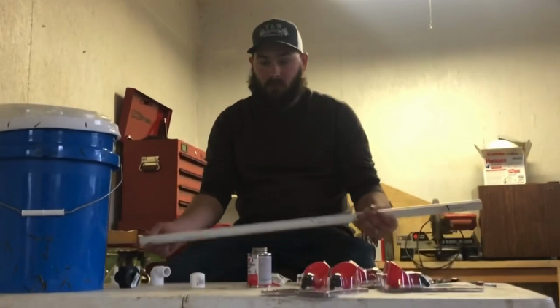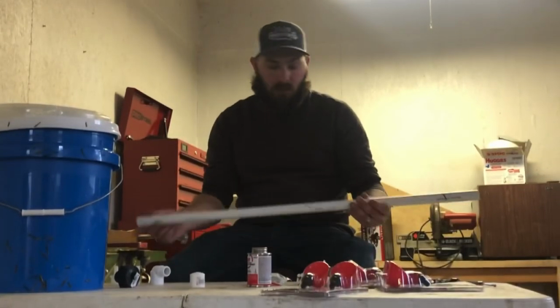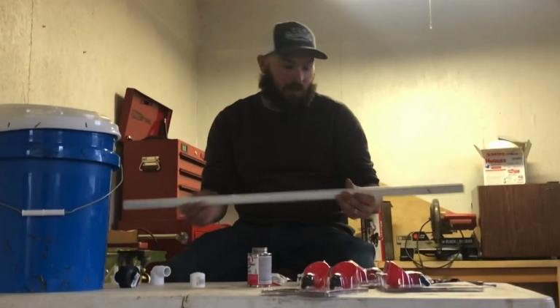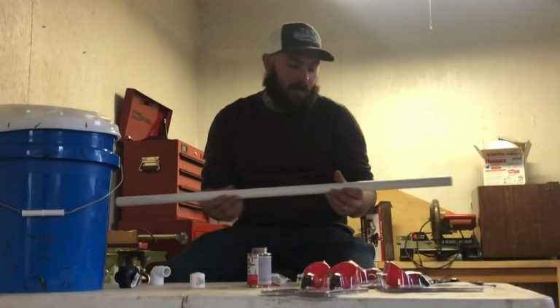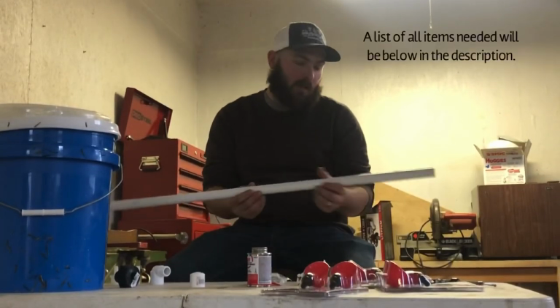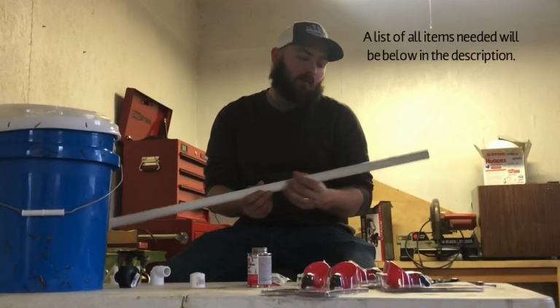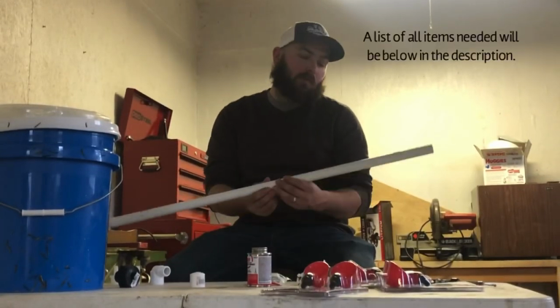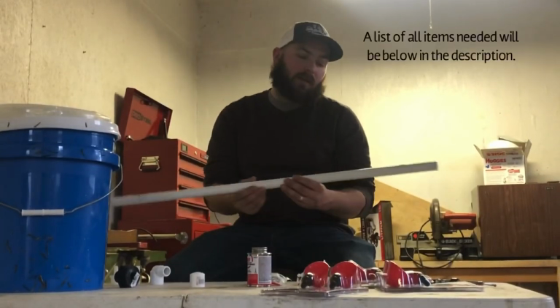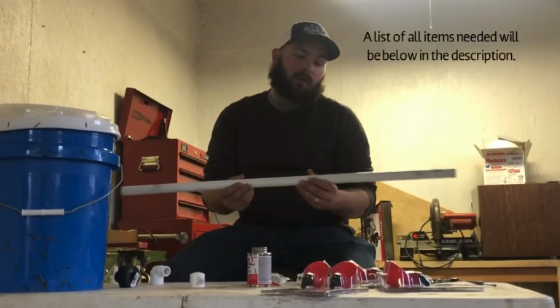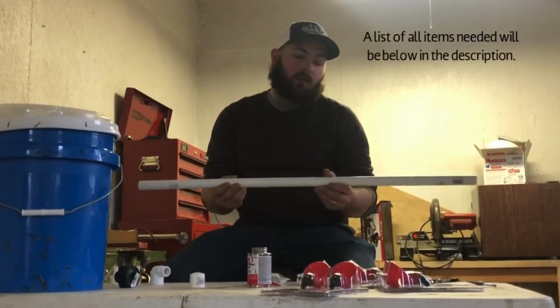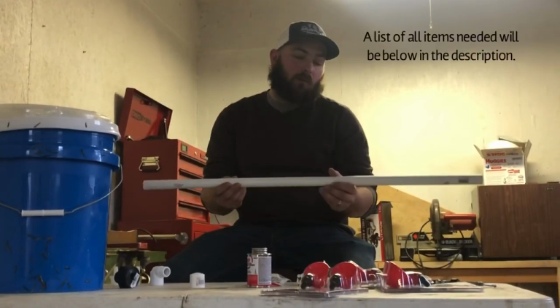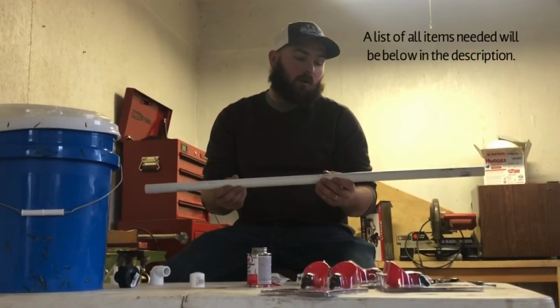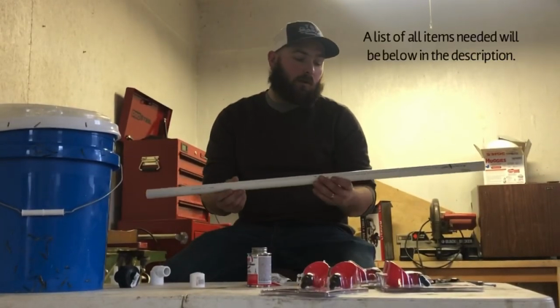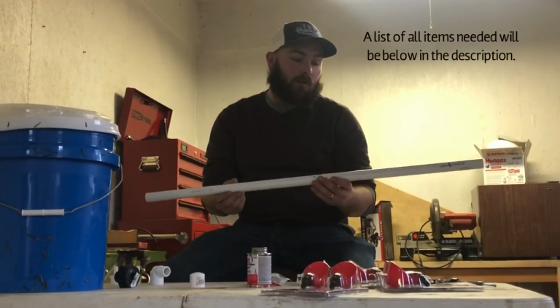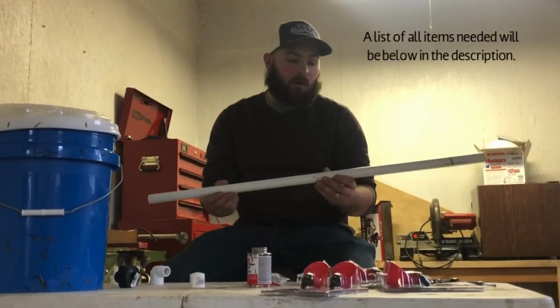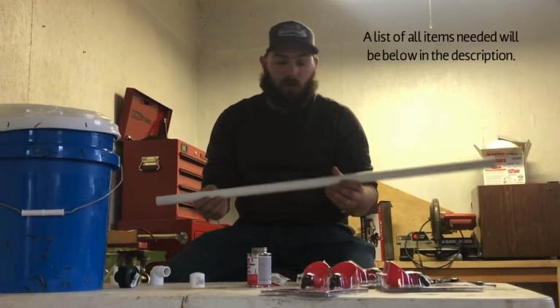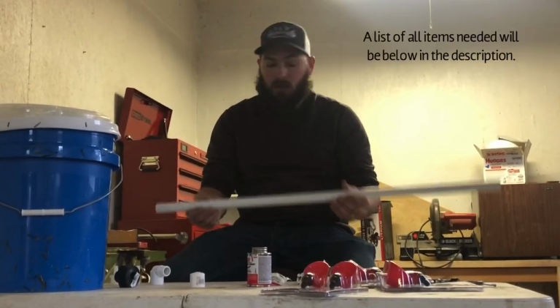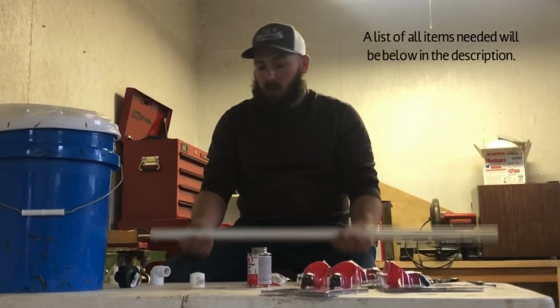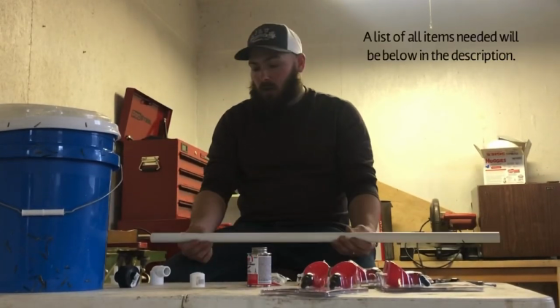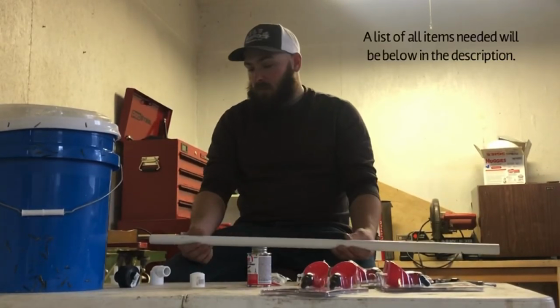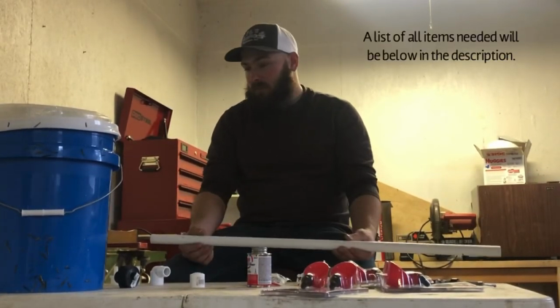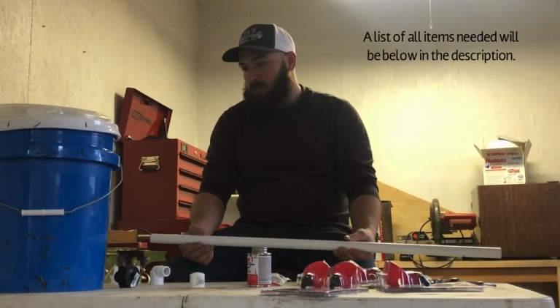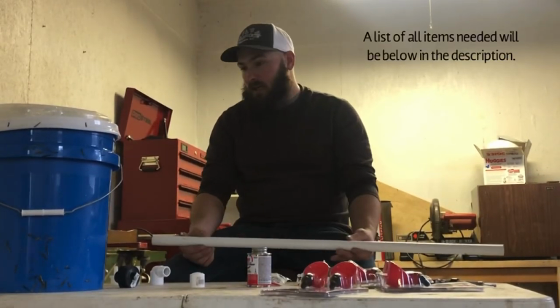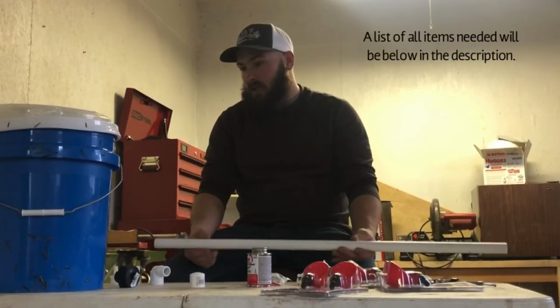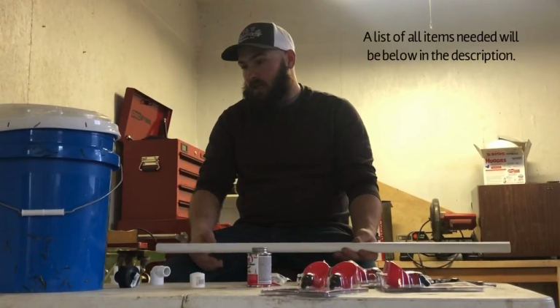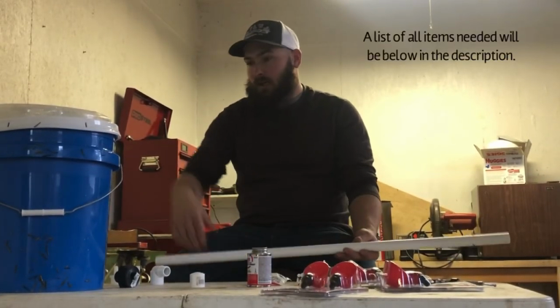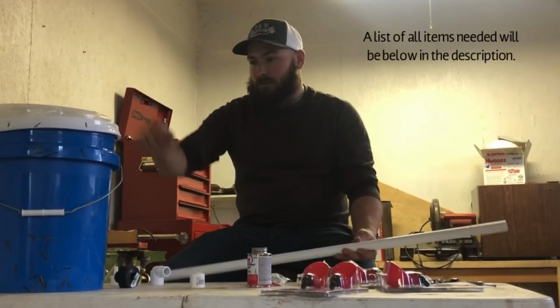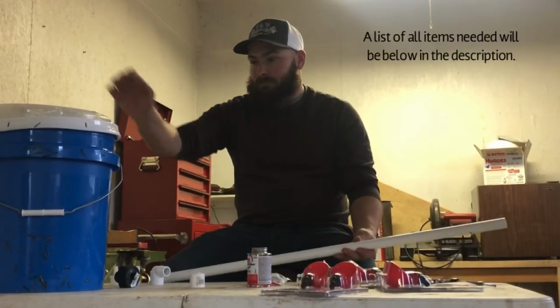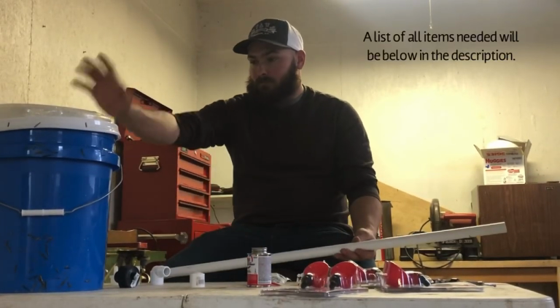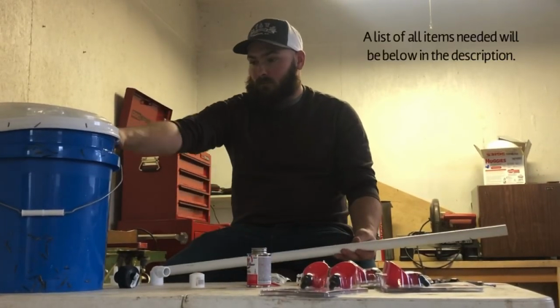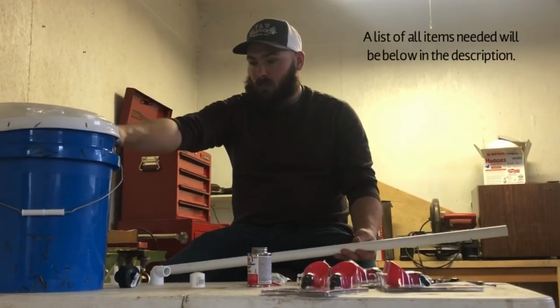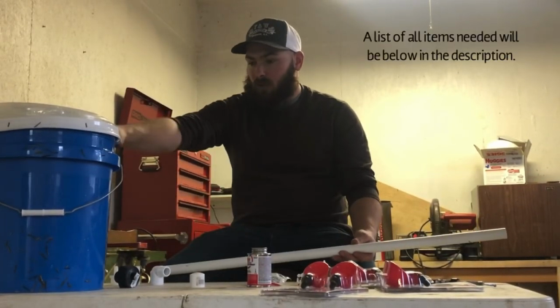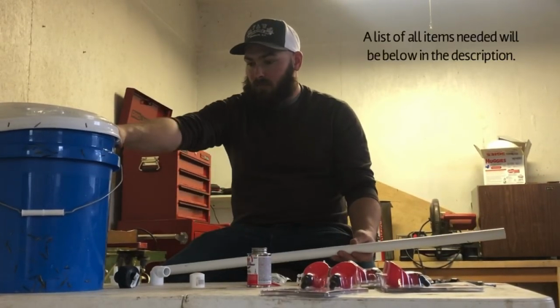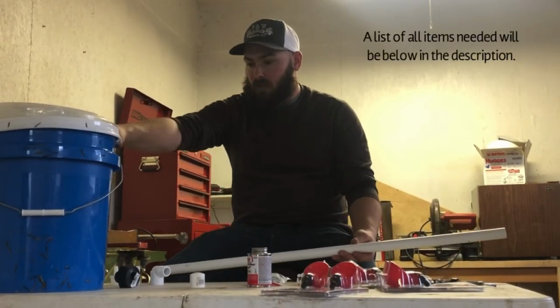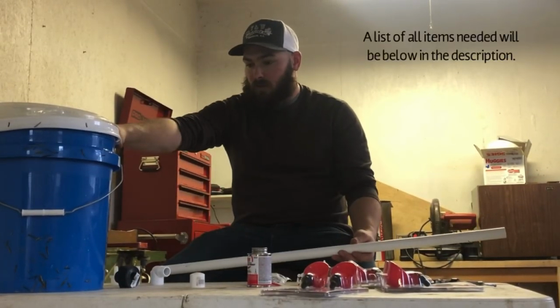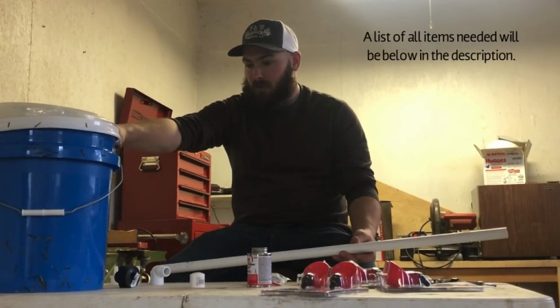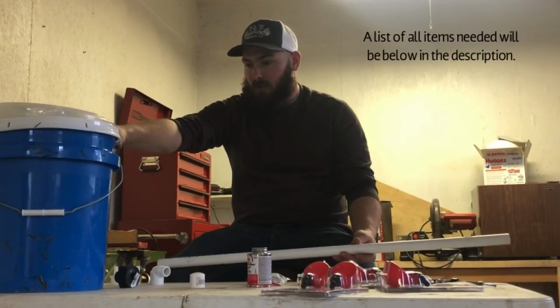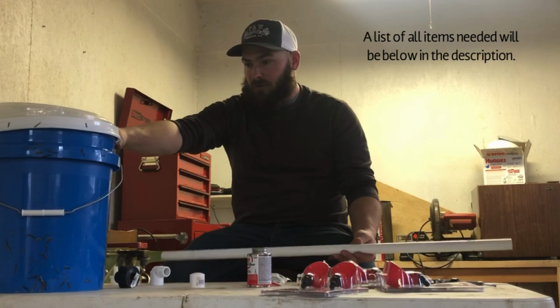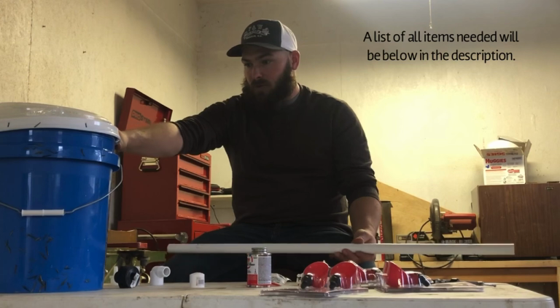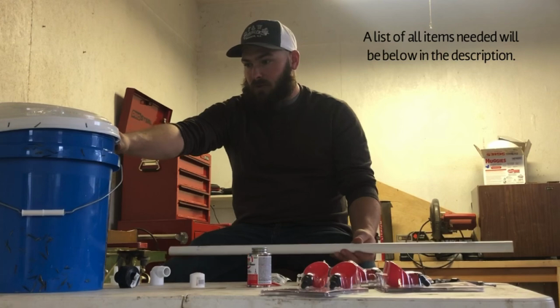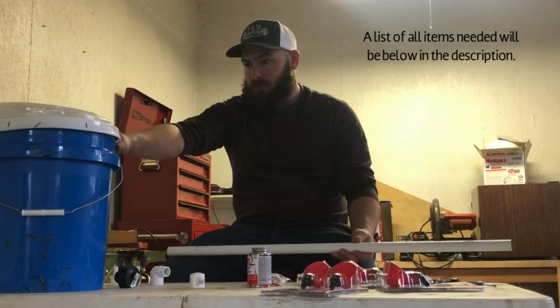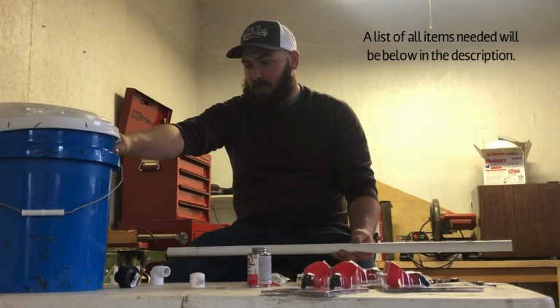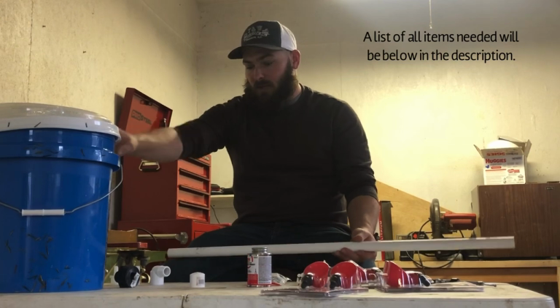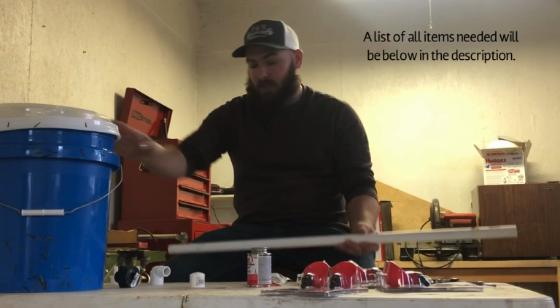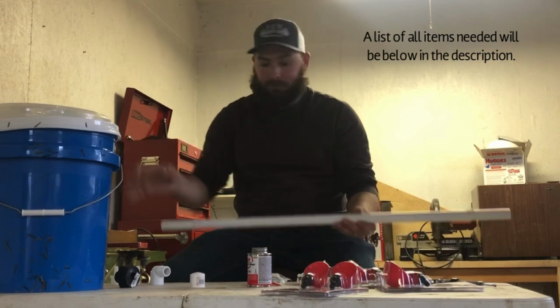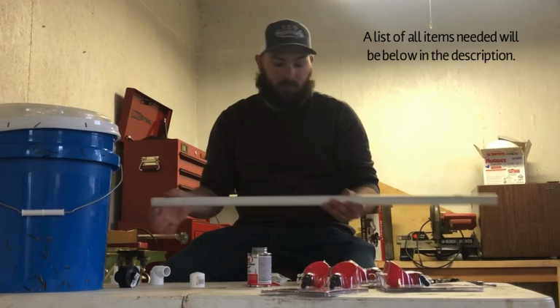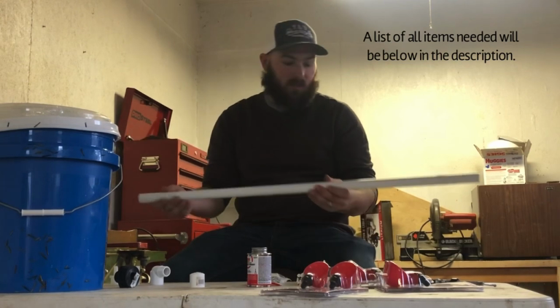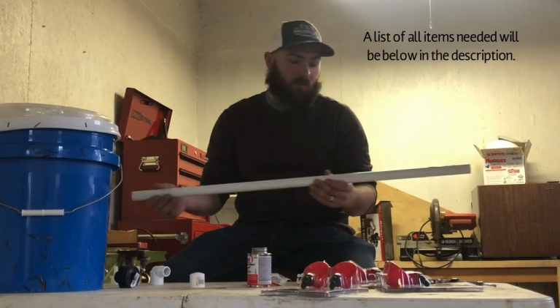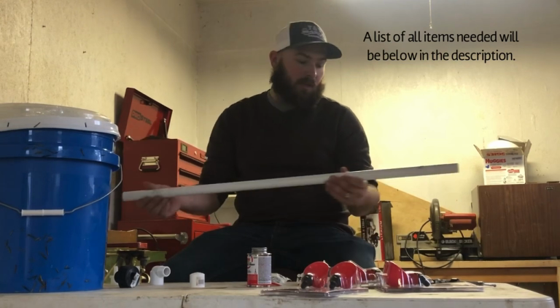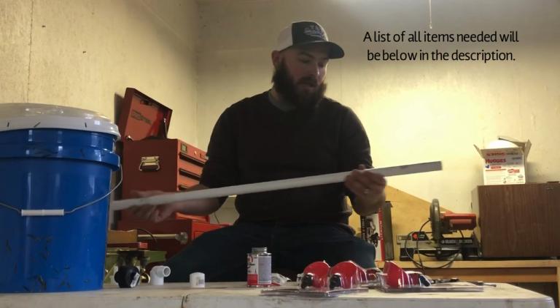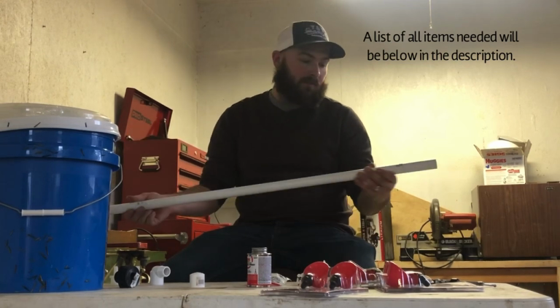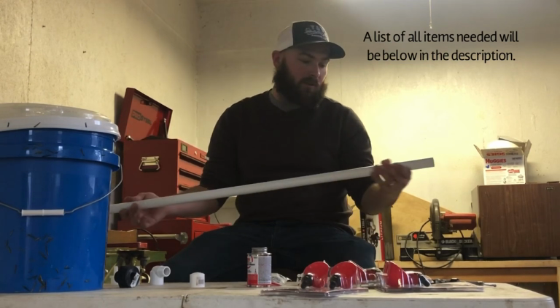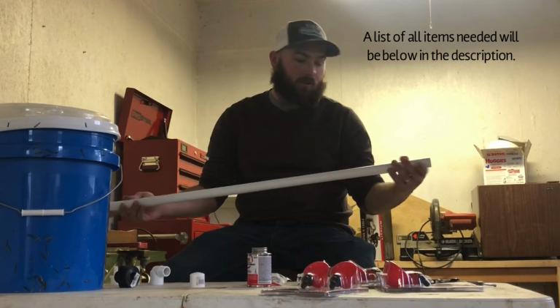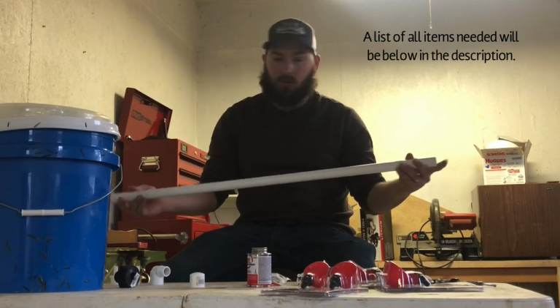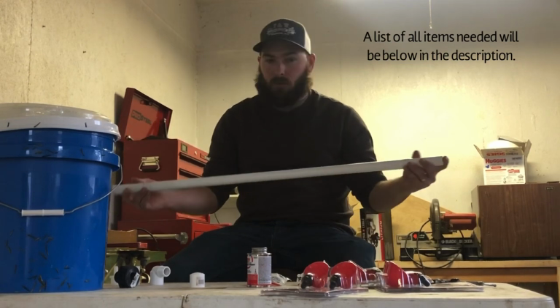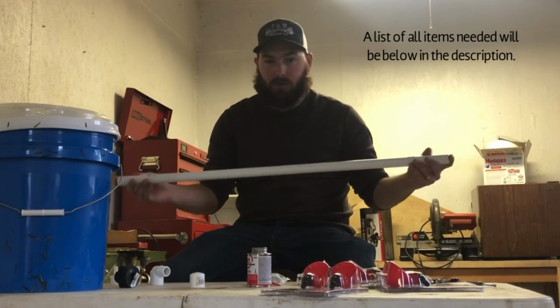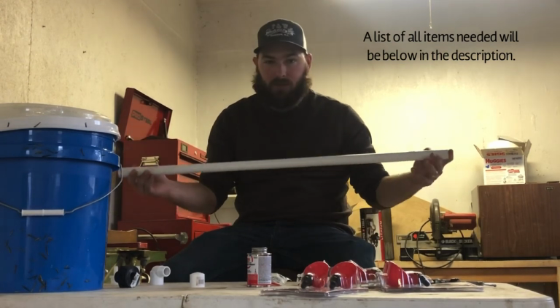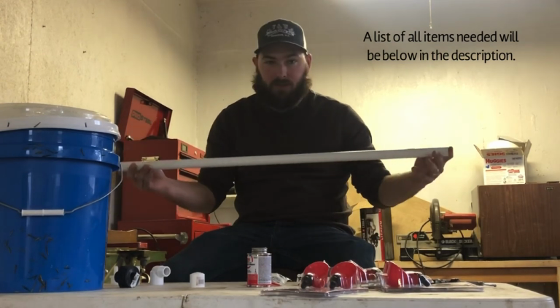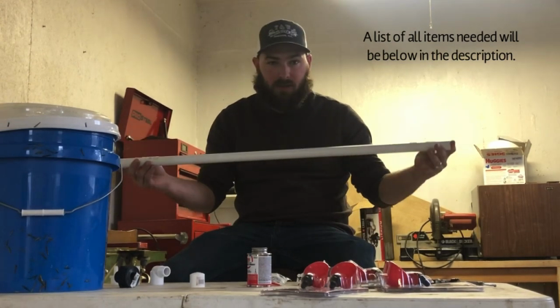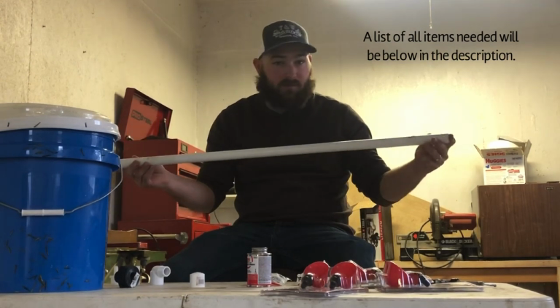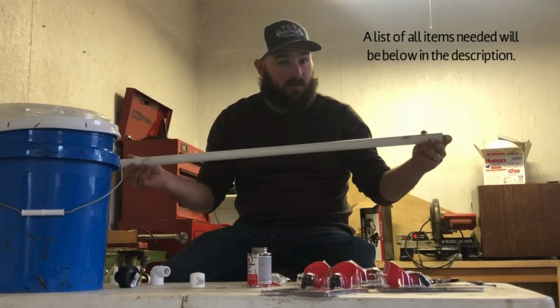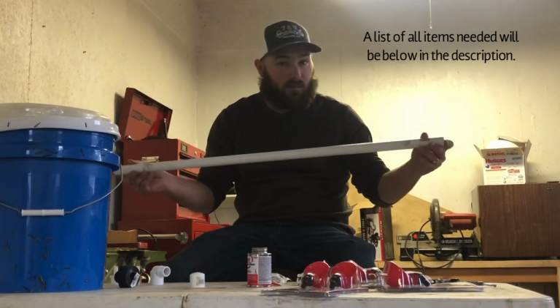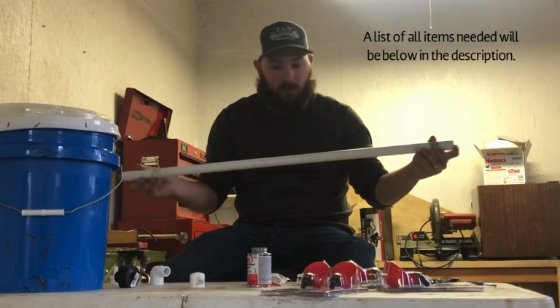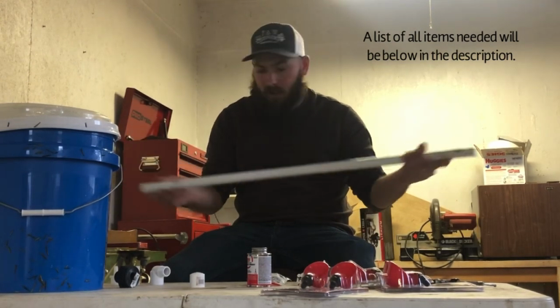Today we're making a waterer. We've got a bucket, we've got tractor supply, and we've got a three-quarter inch PVC pipe.